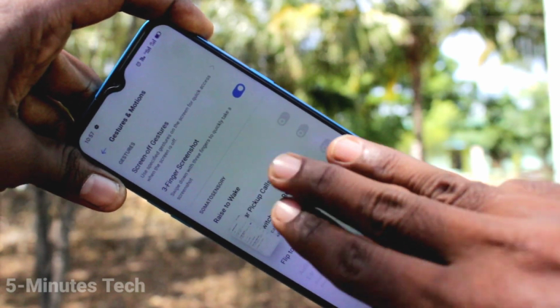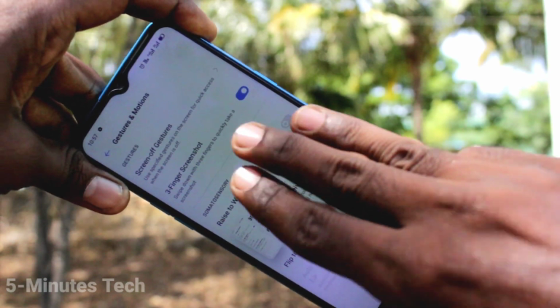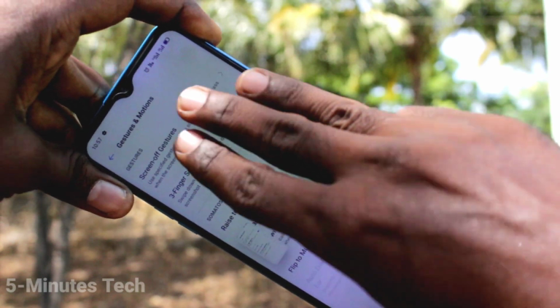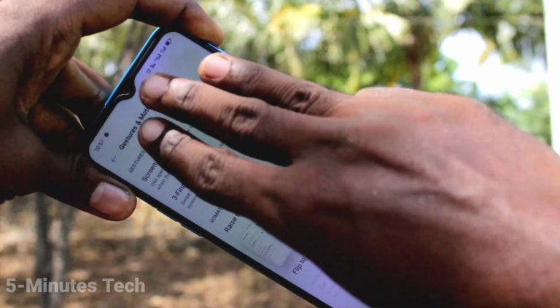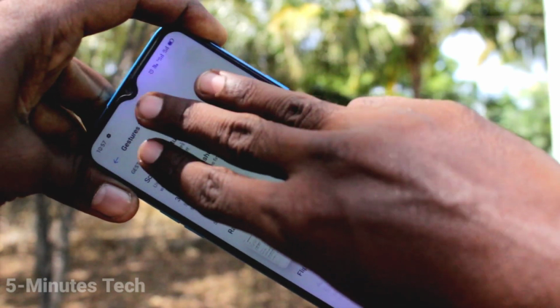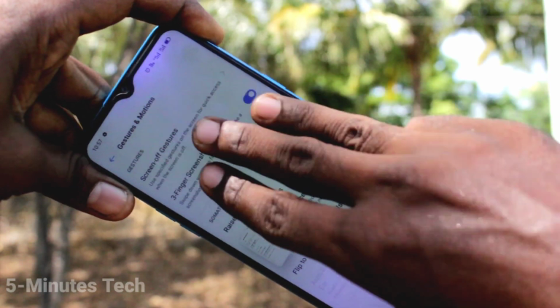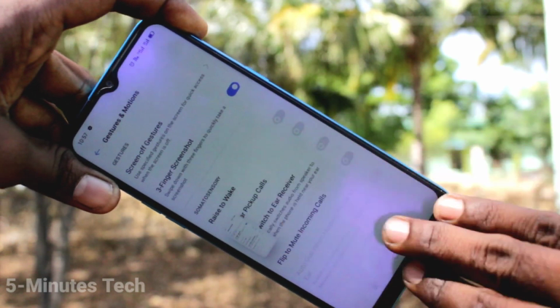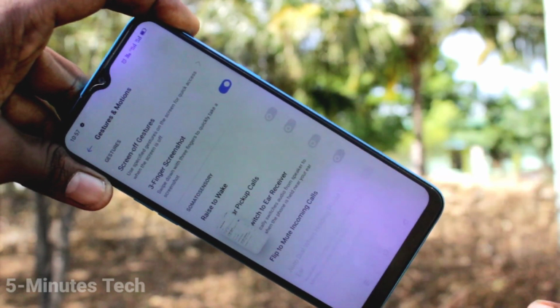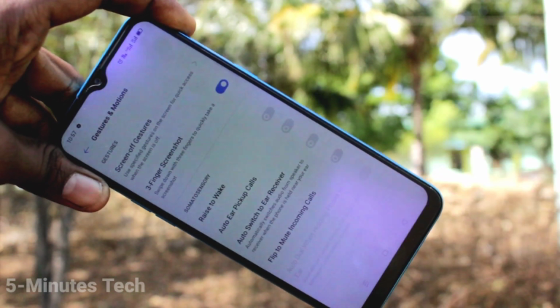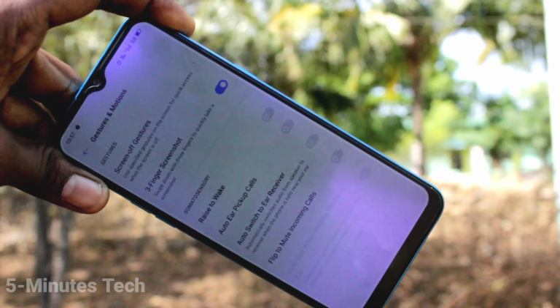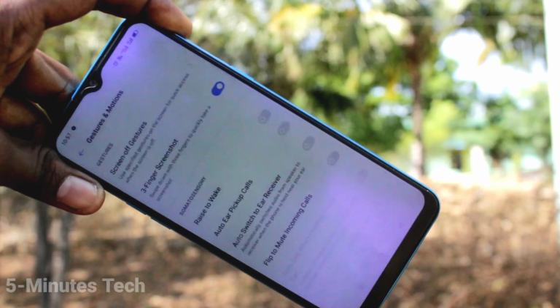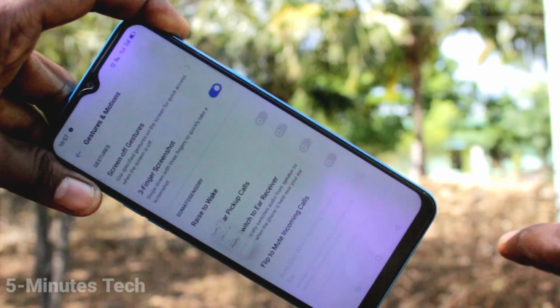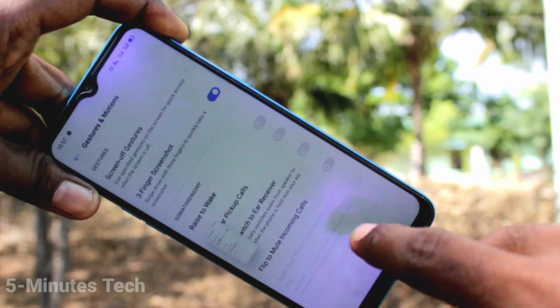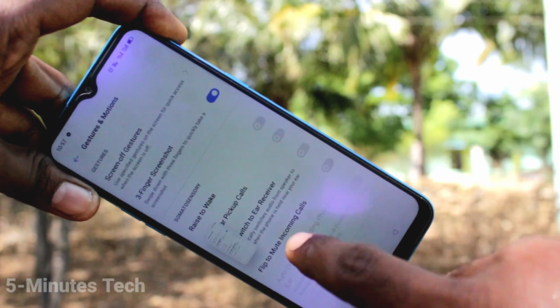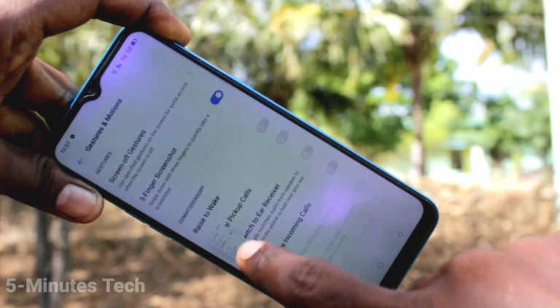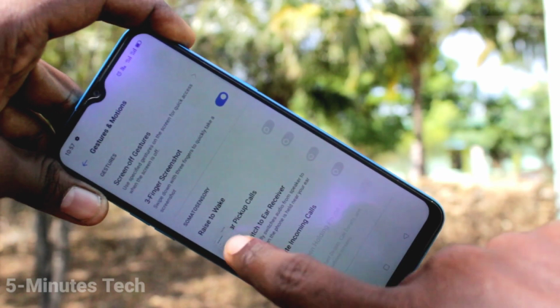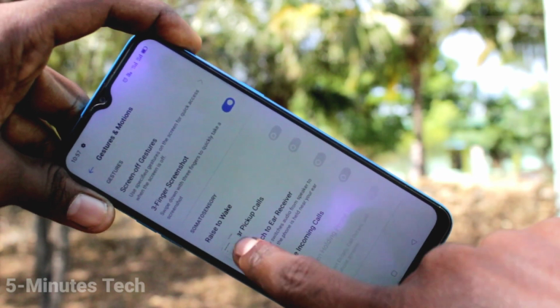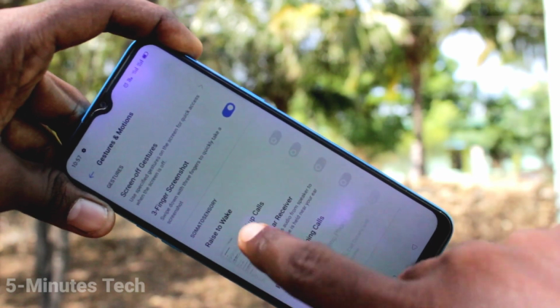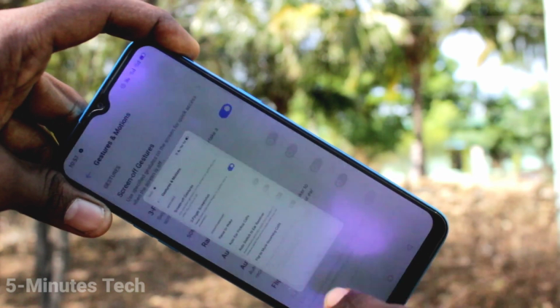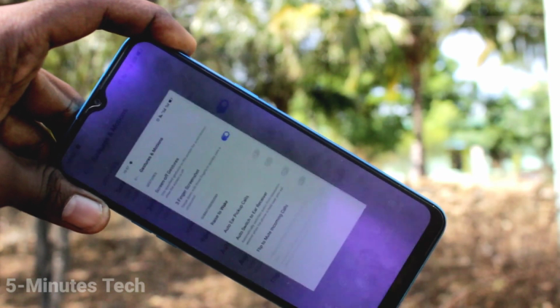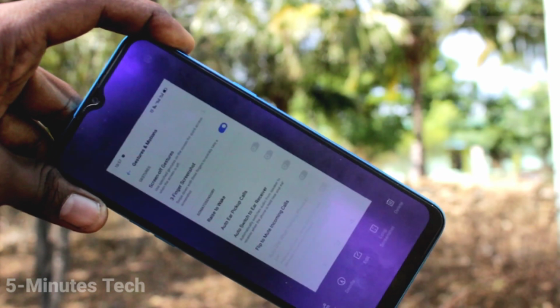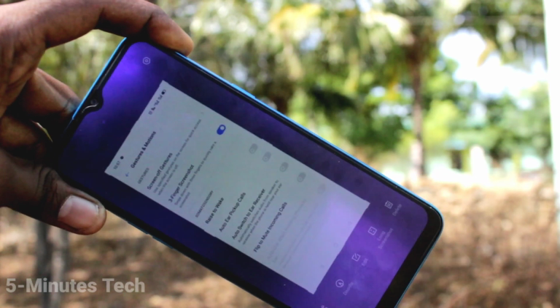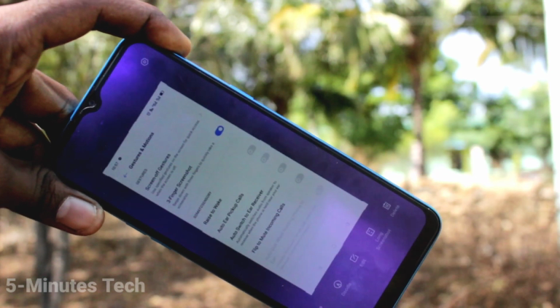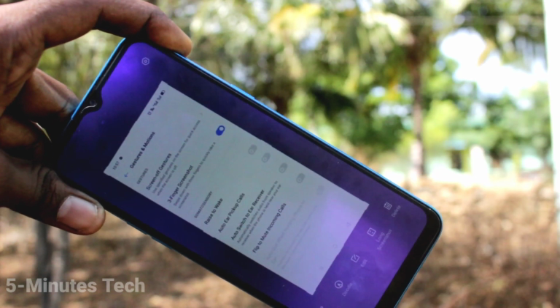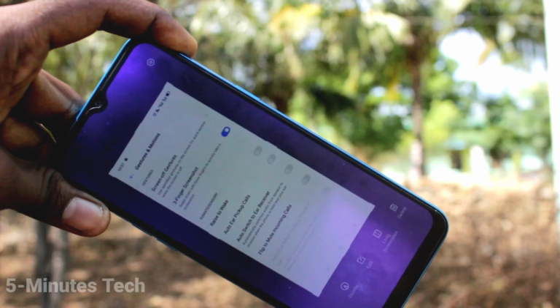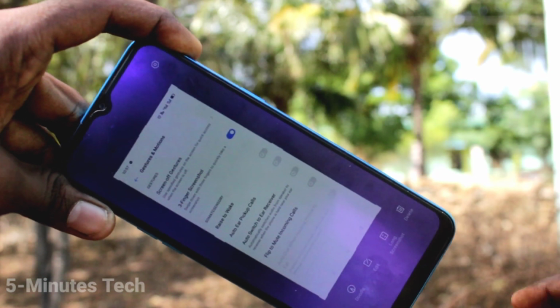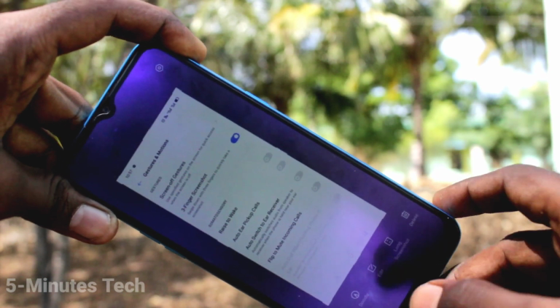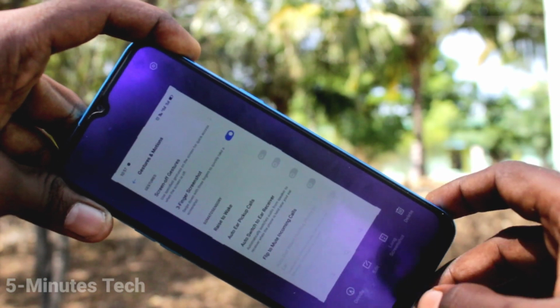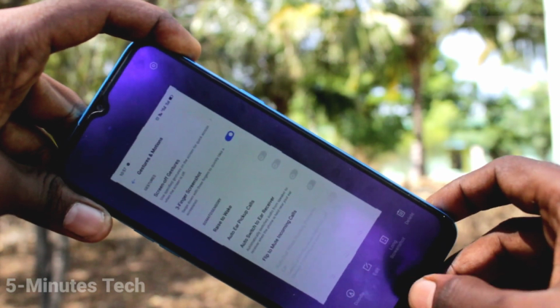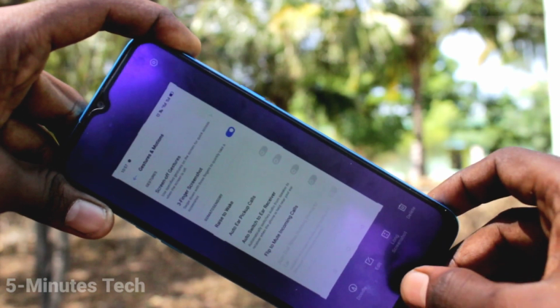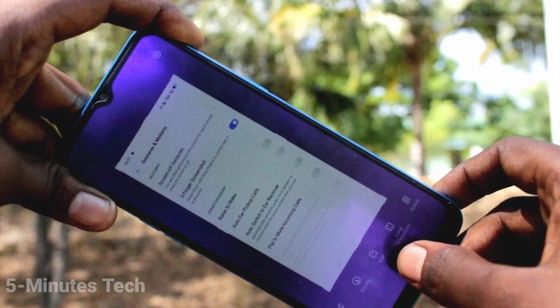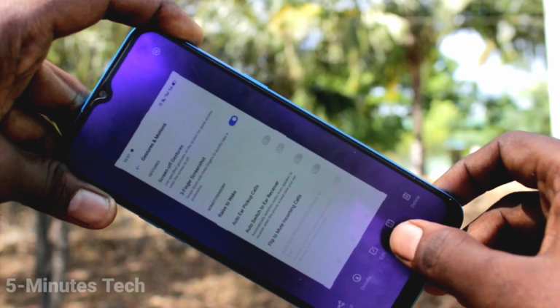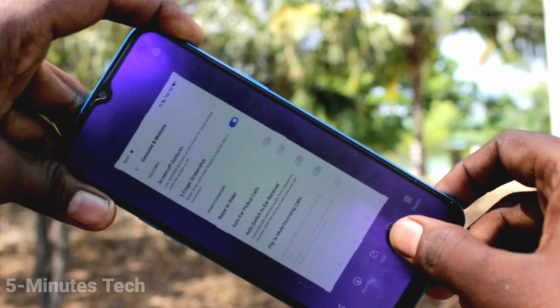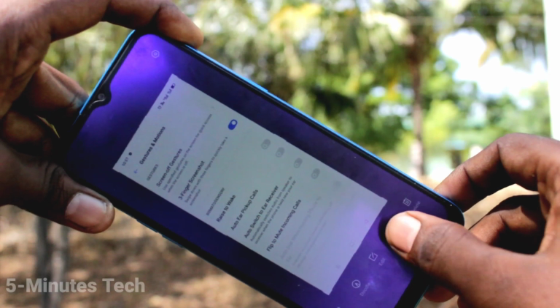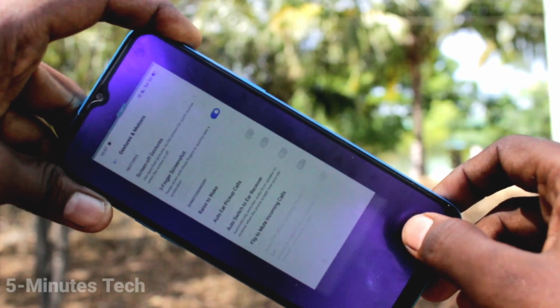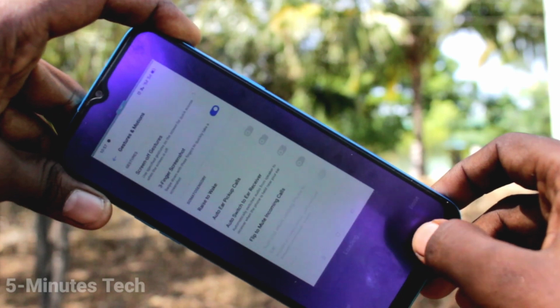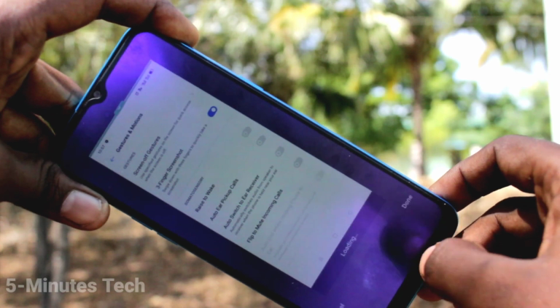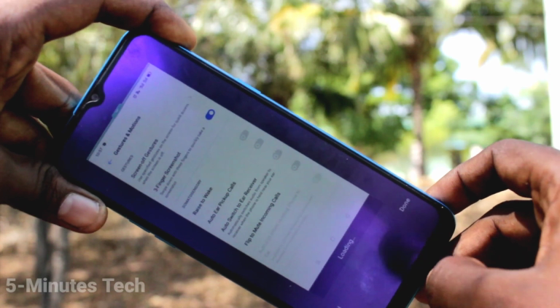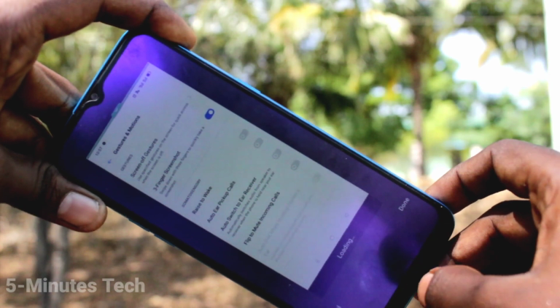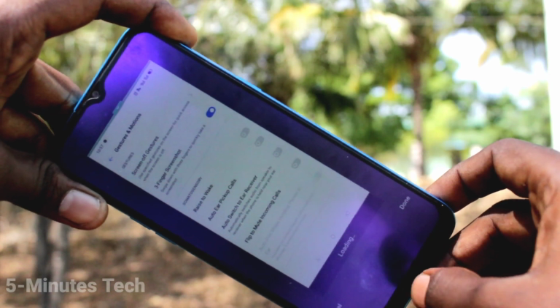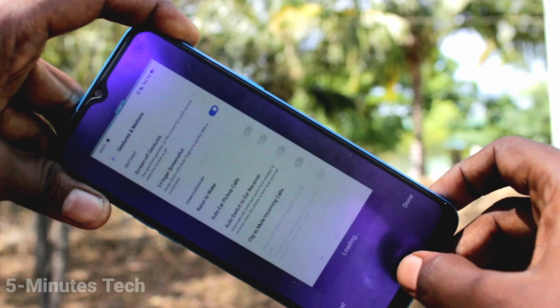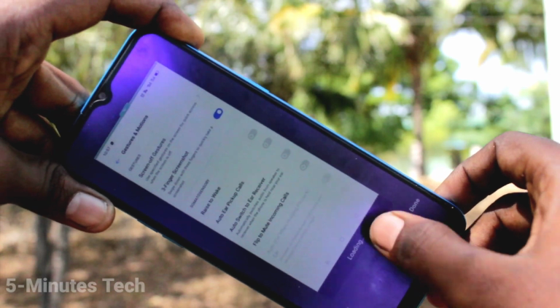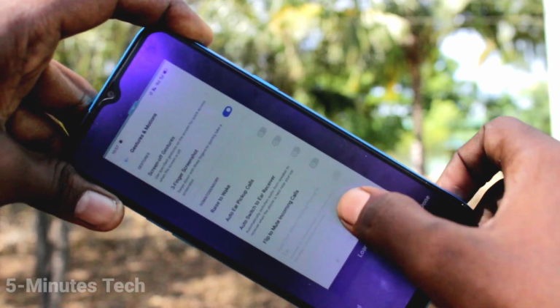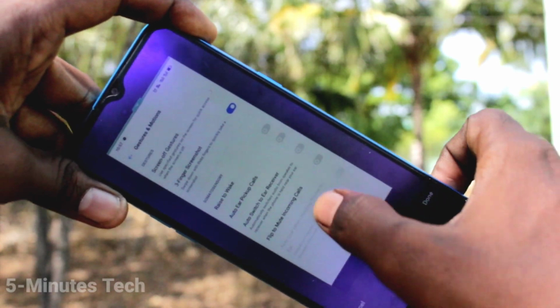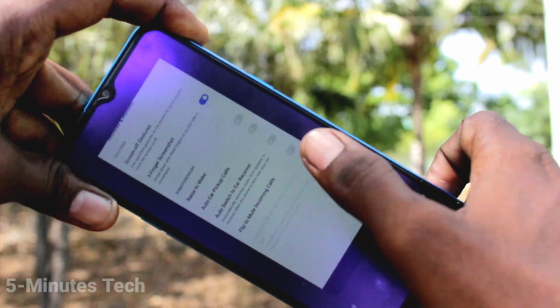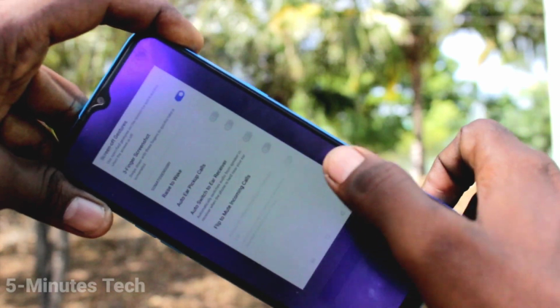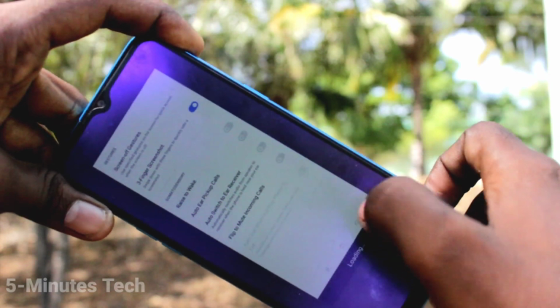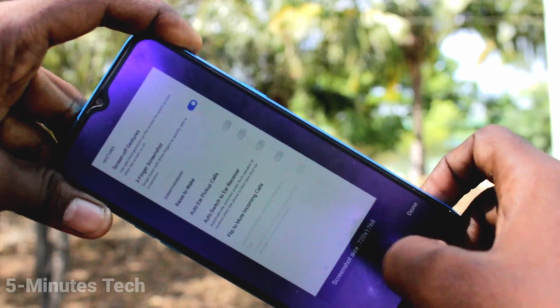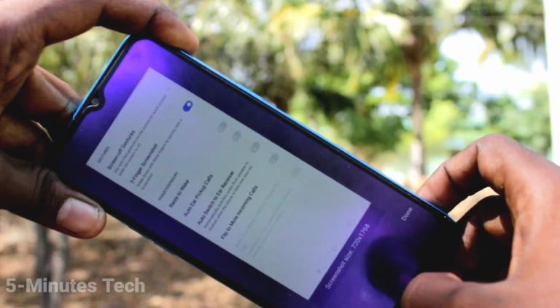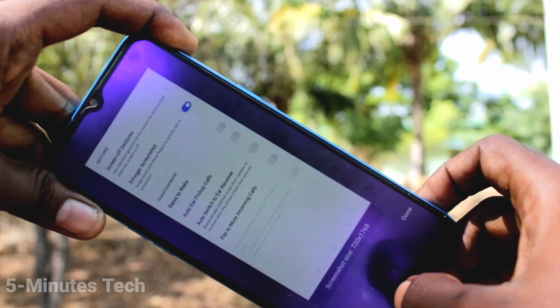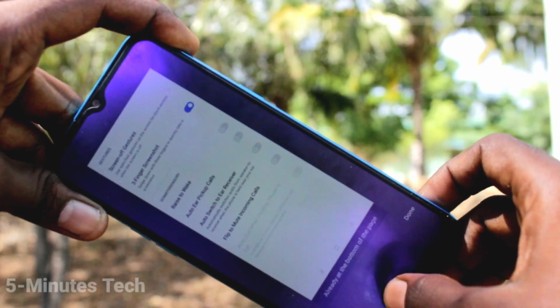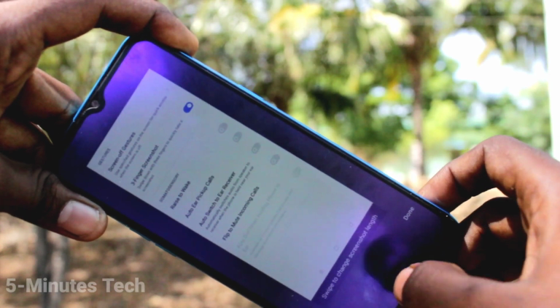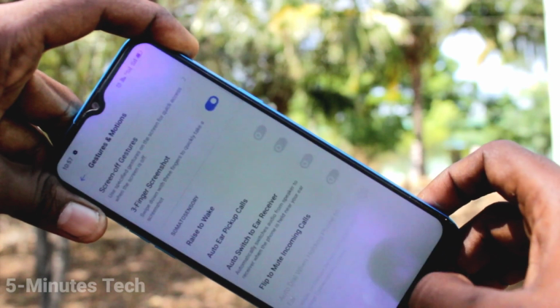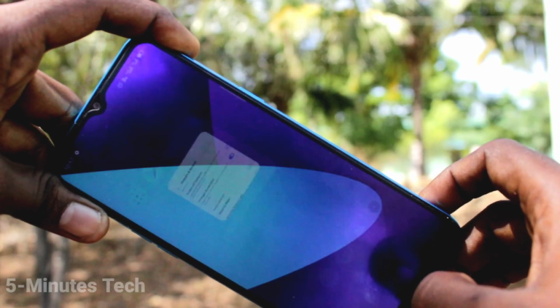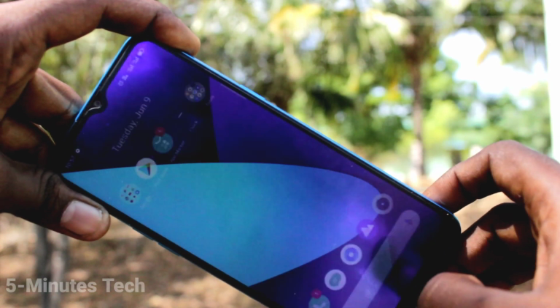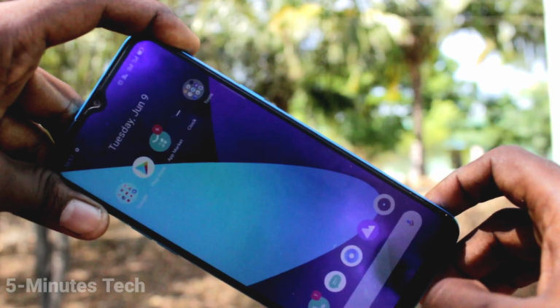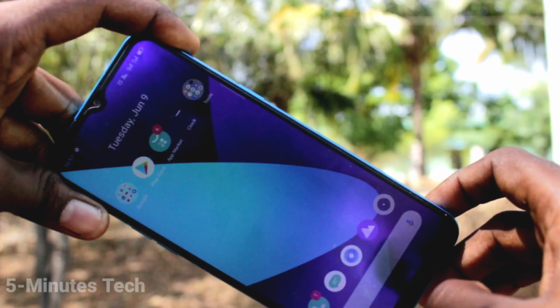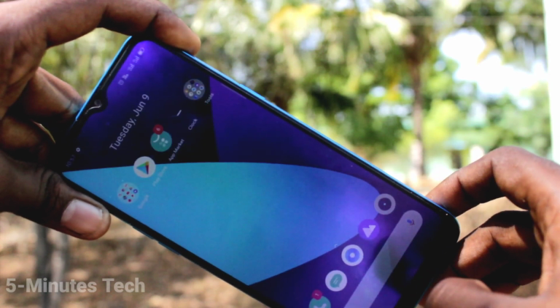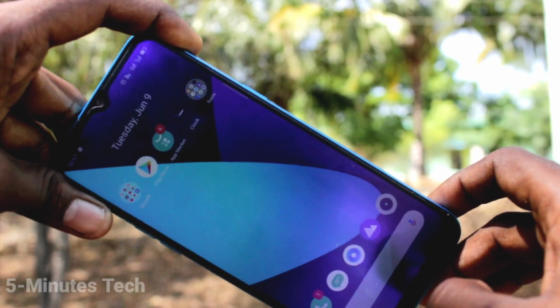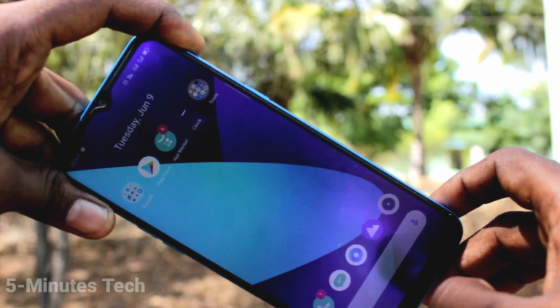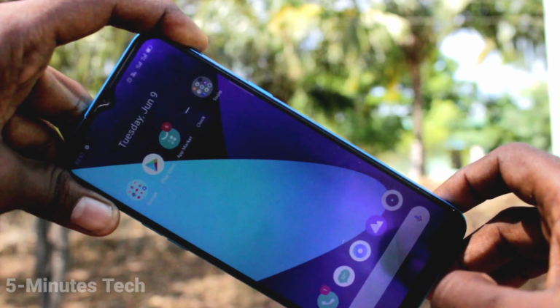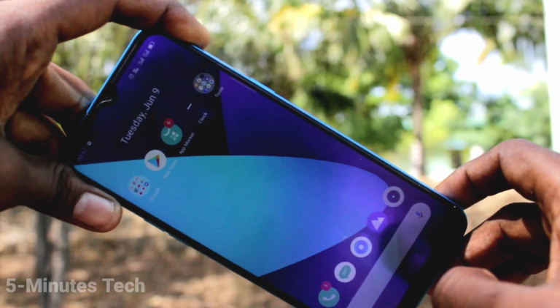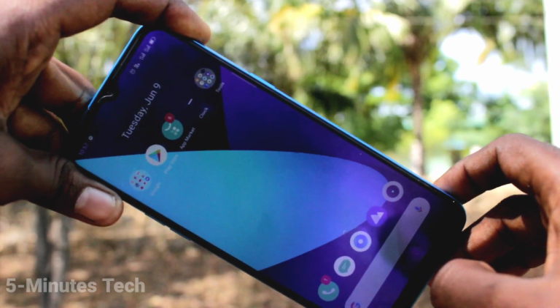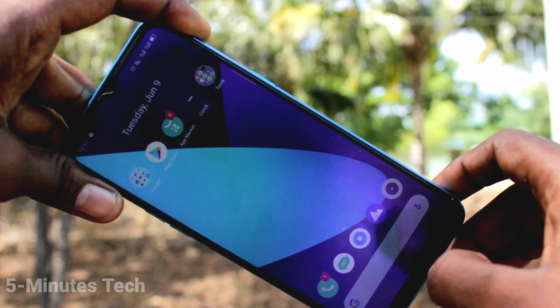For taking a long screenshot, you can also use this method and click on Long Screenshot on the captured image. This is a long screenshot.